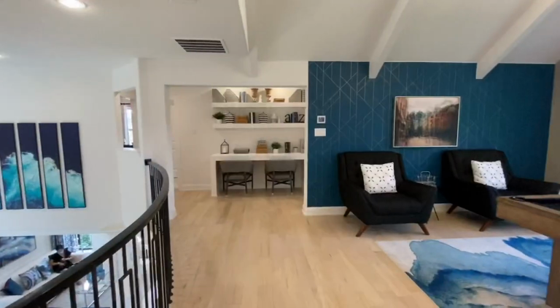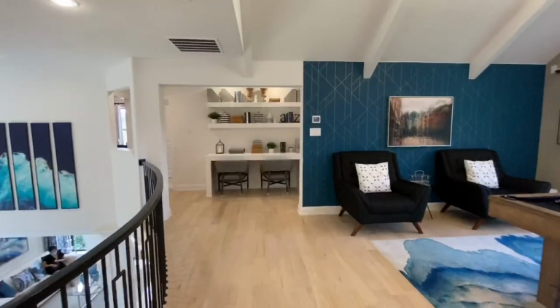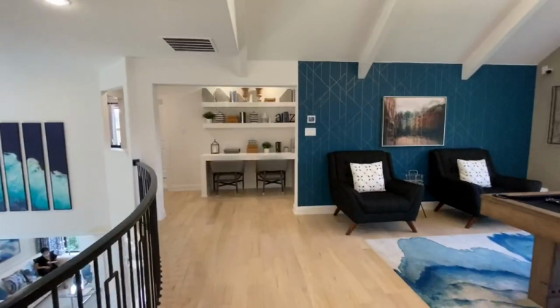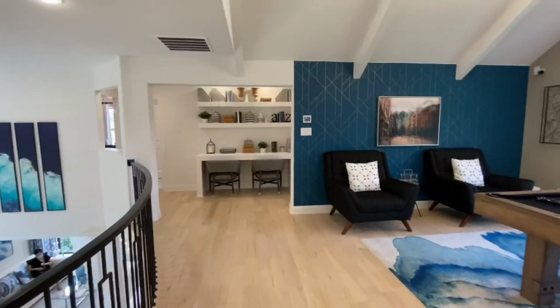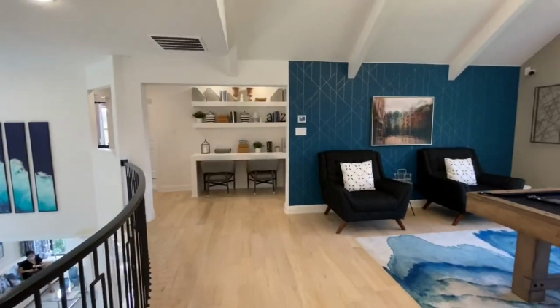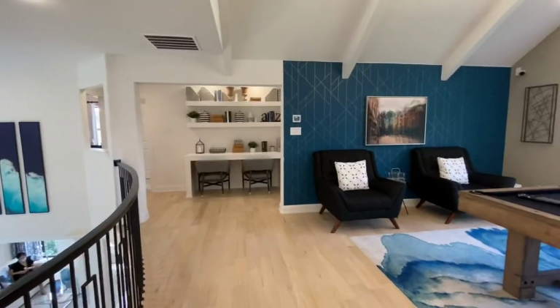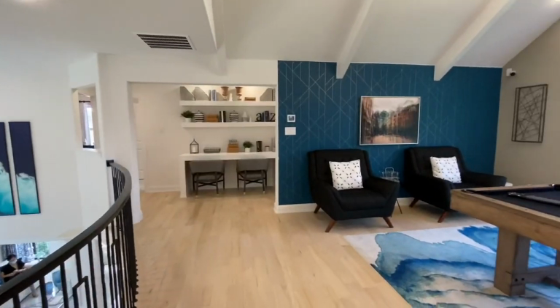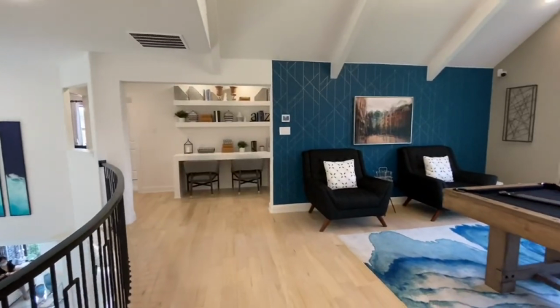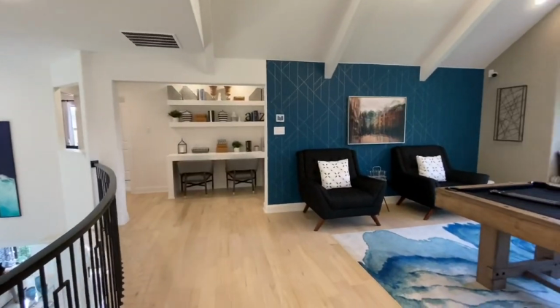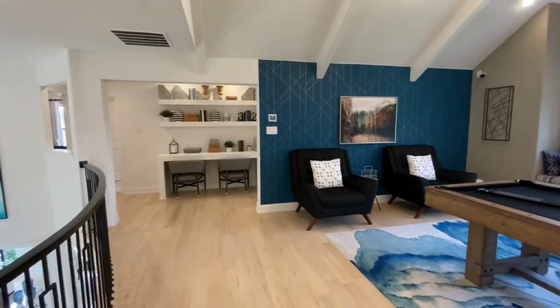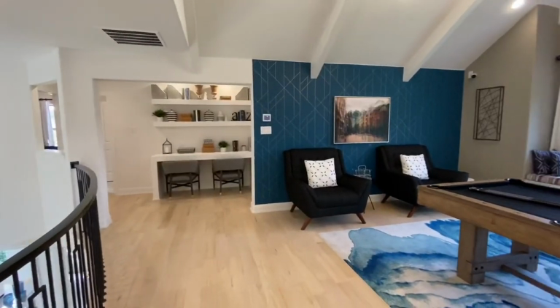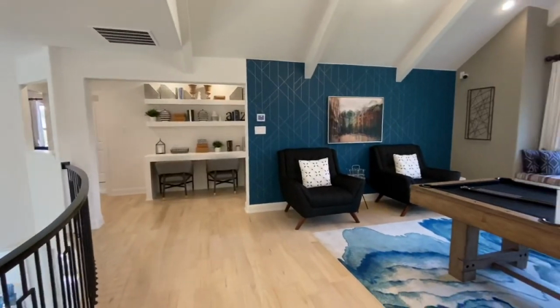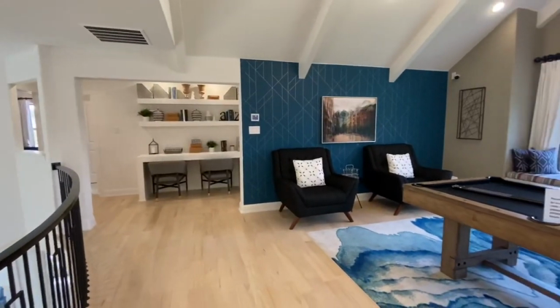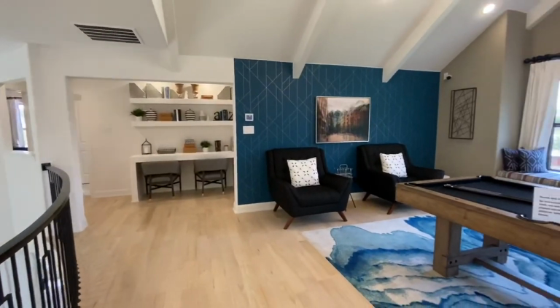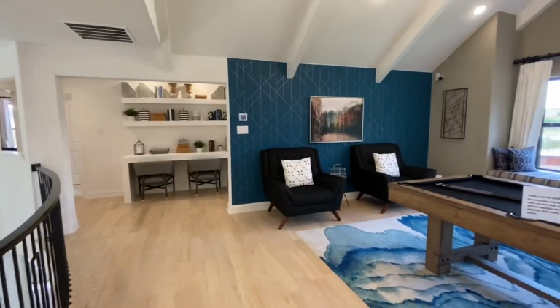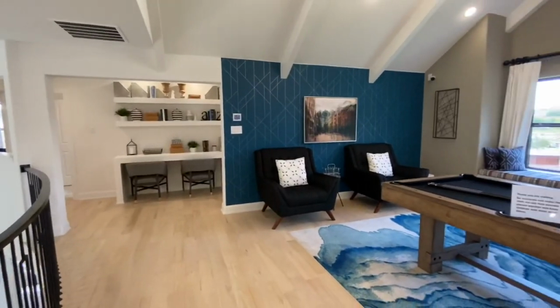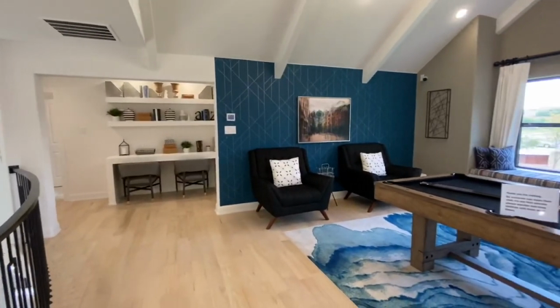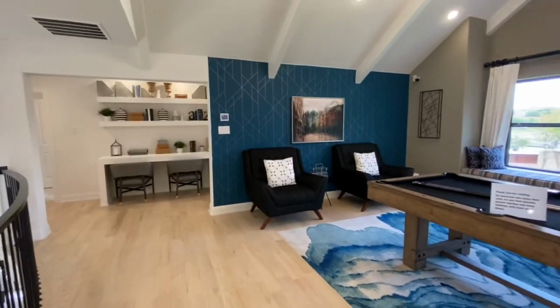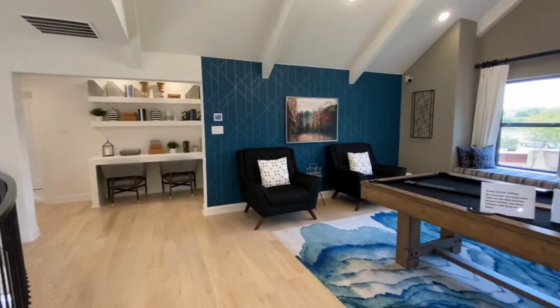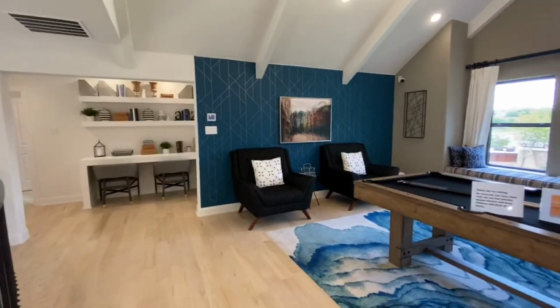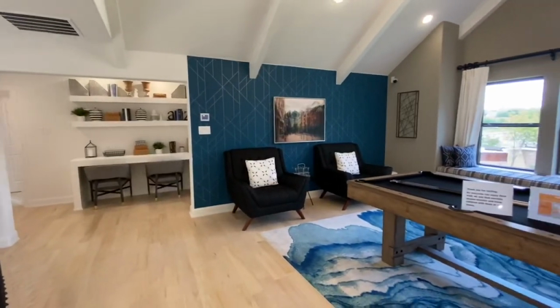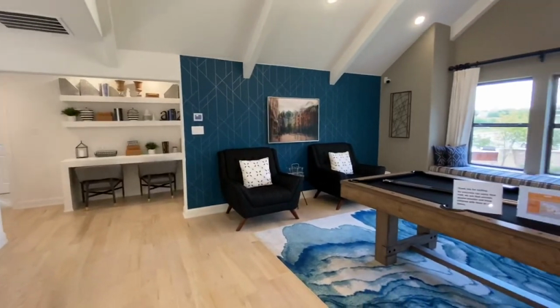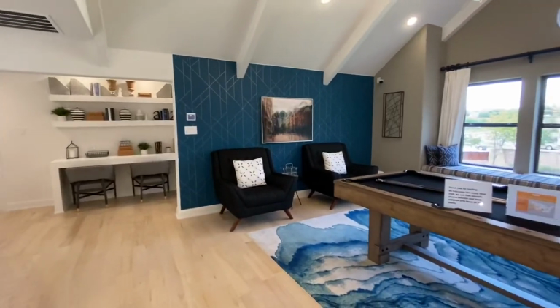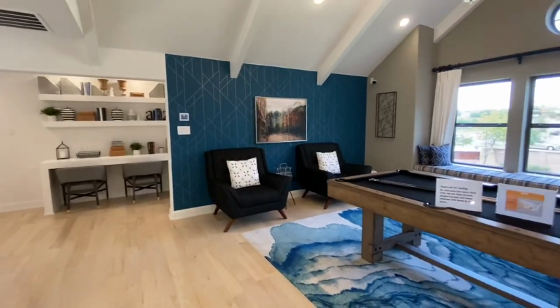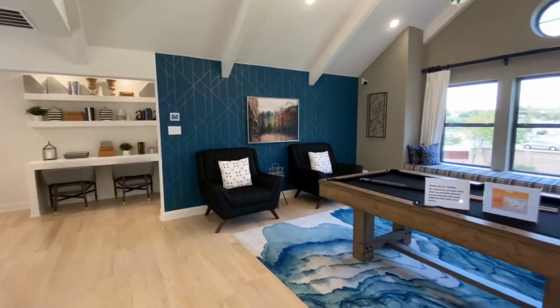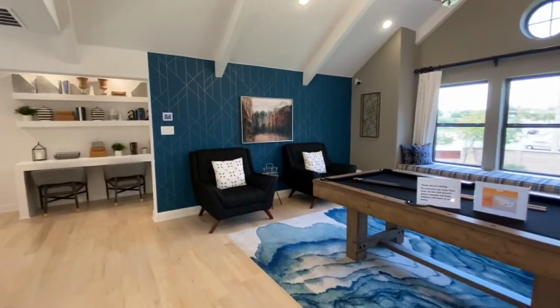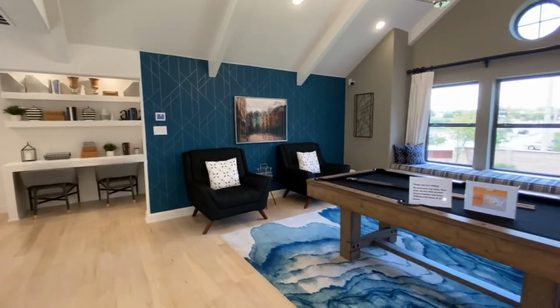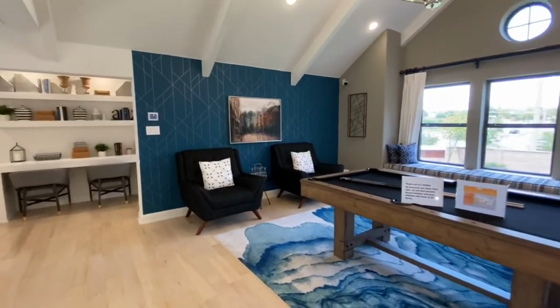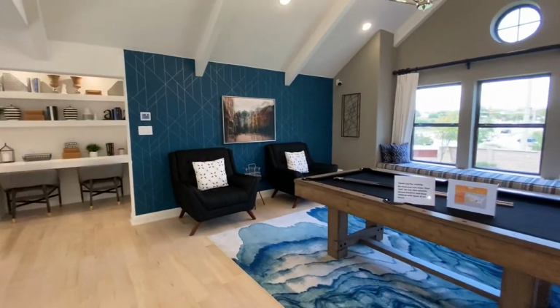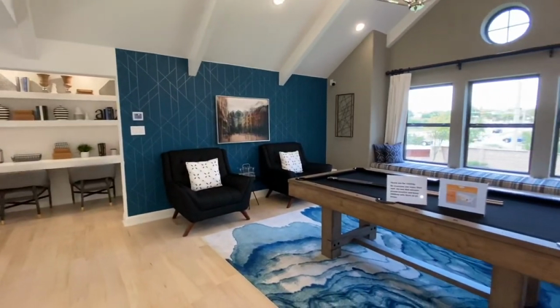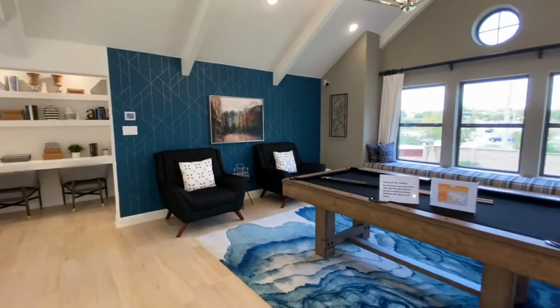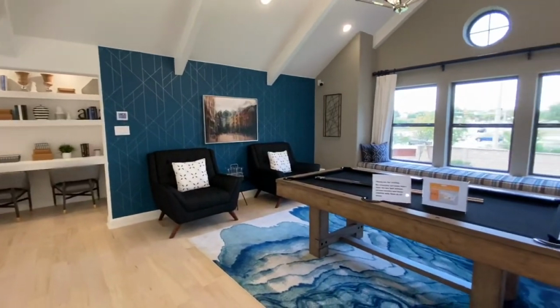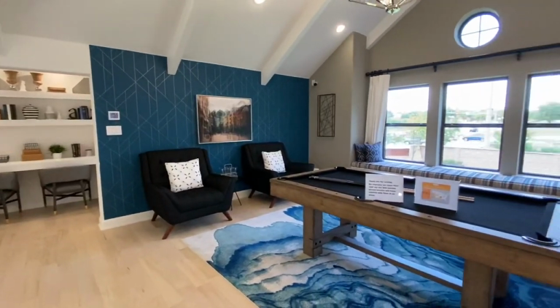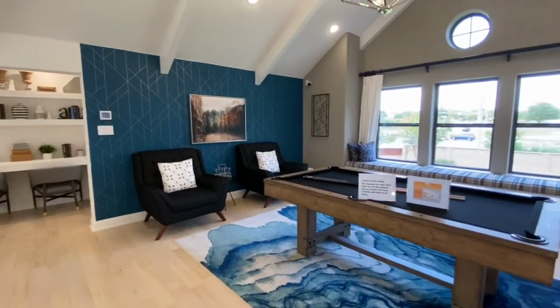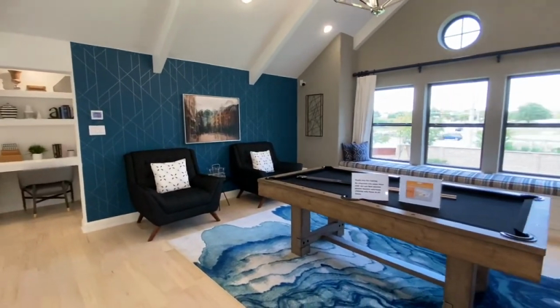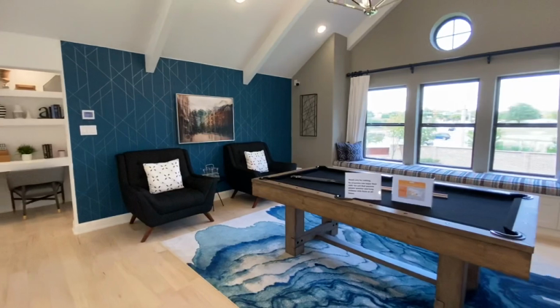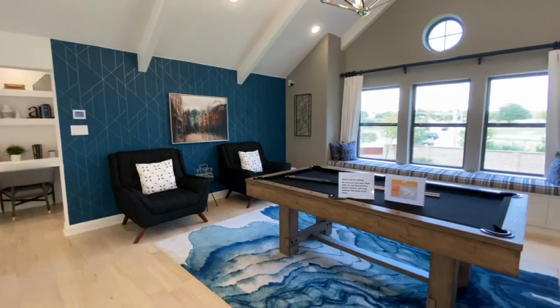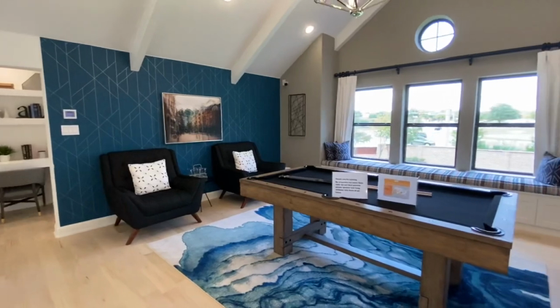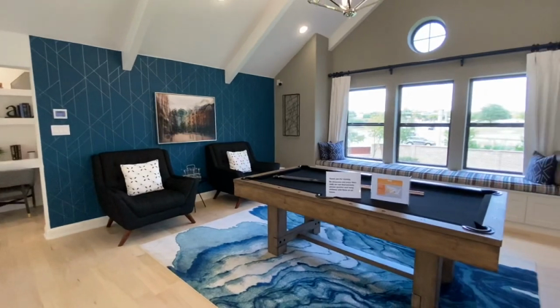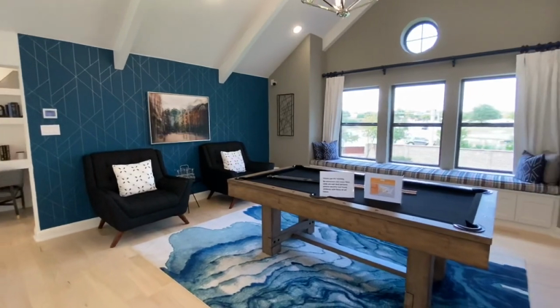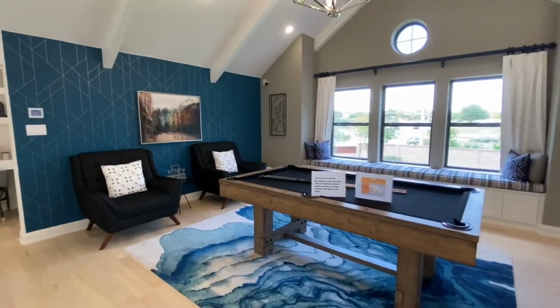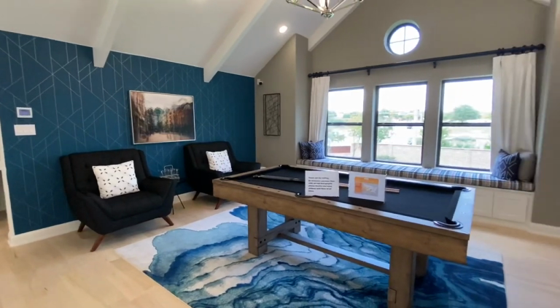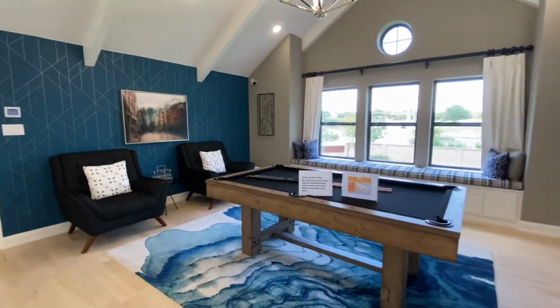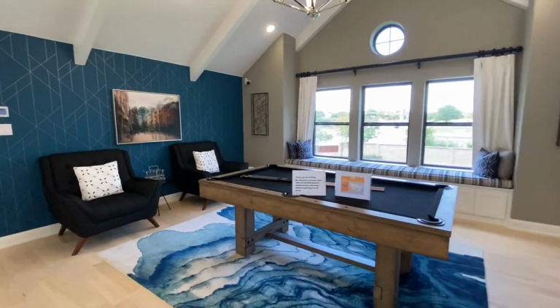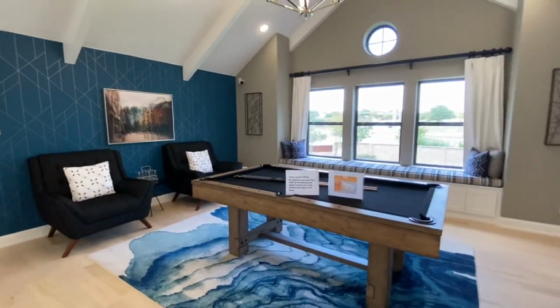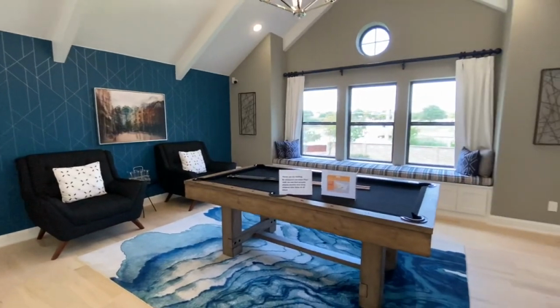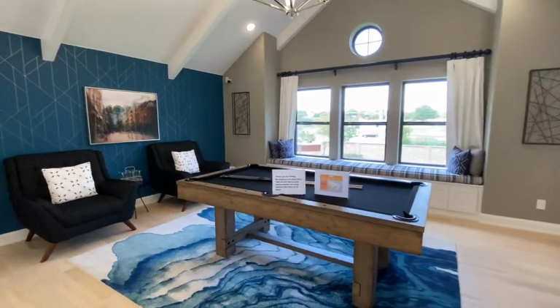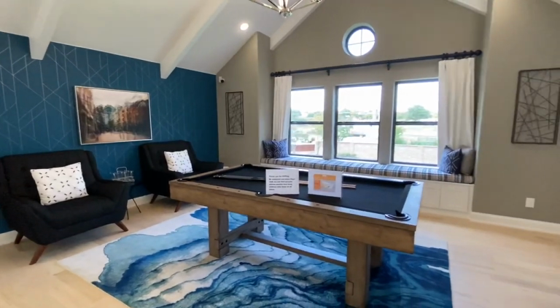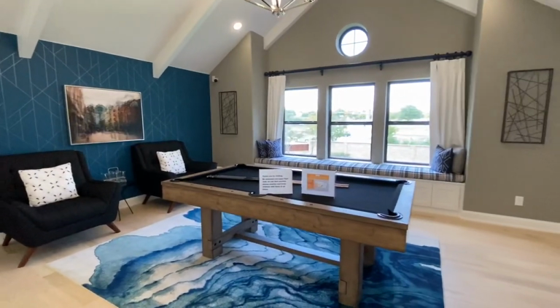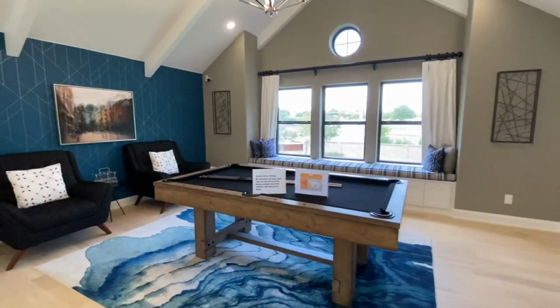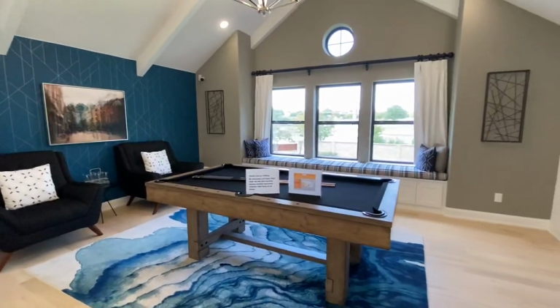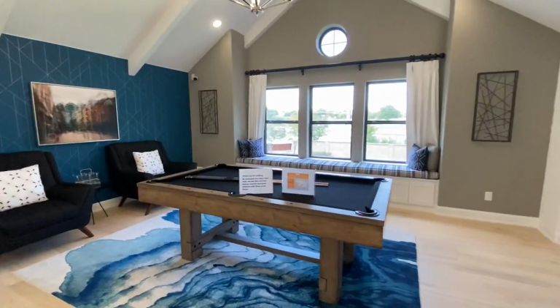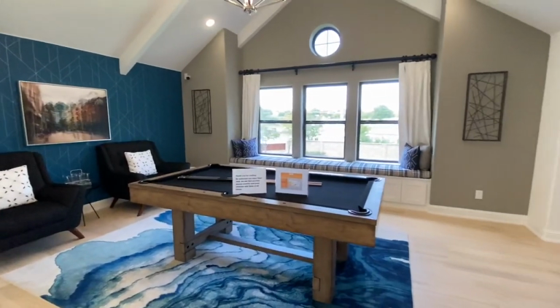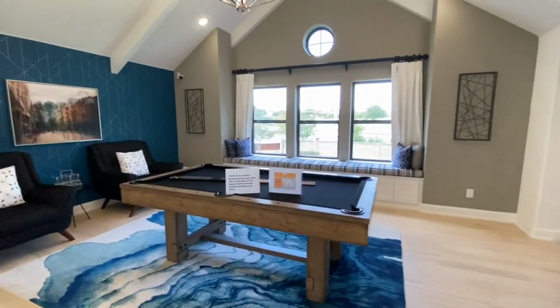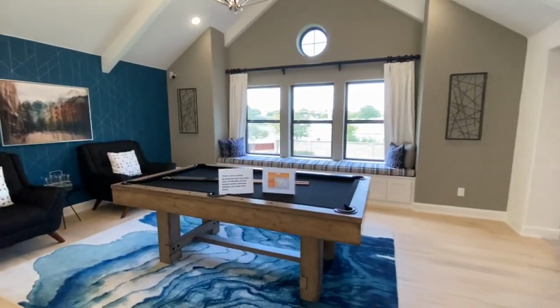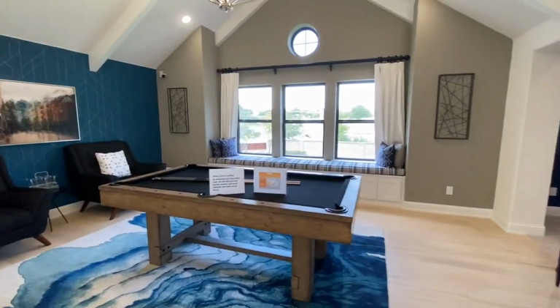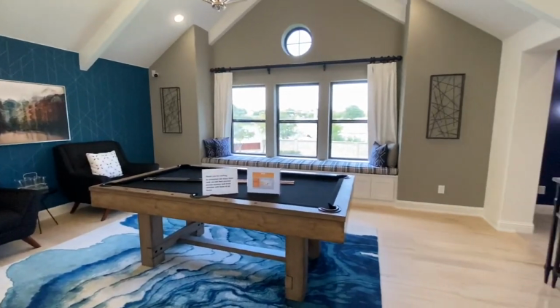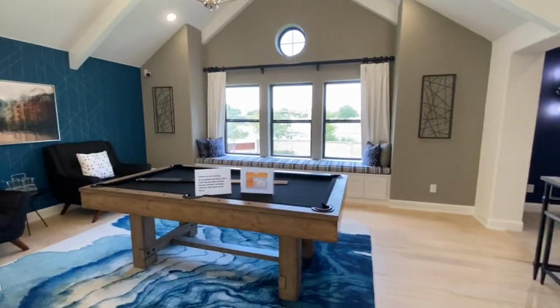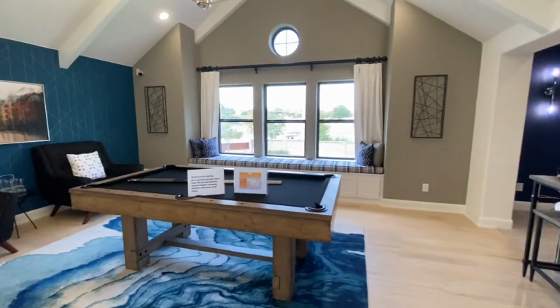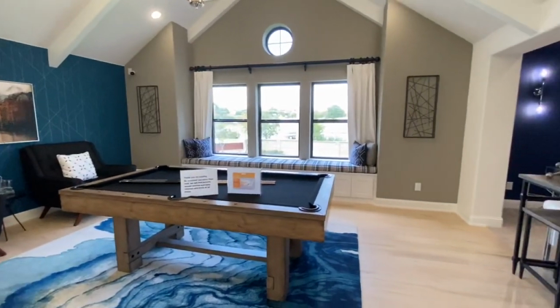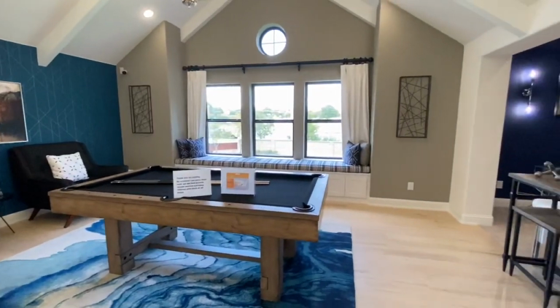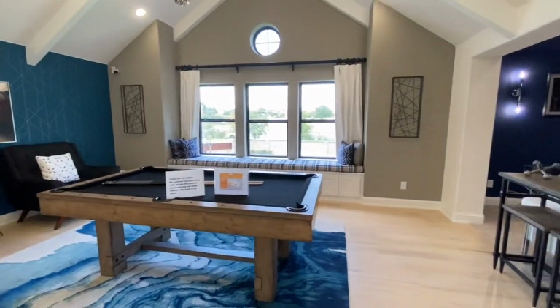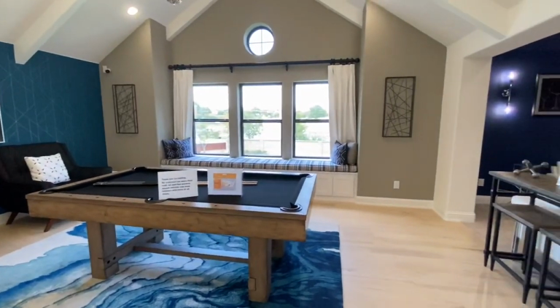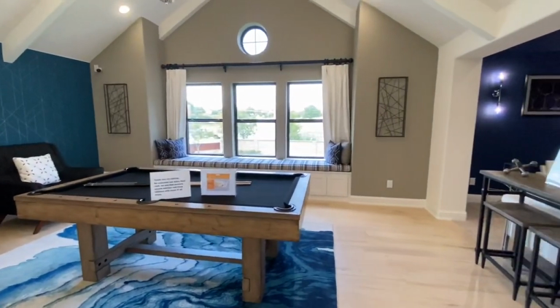Moving right along, we do have a game room over here with the pool table, and a media room directly adjacent to it.